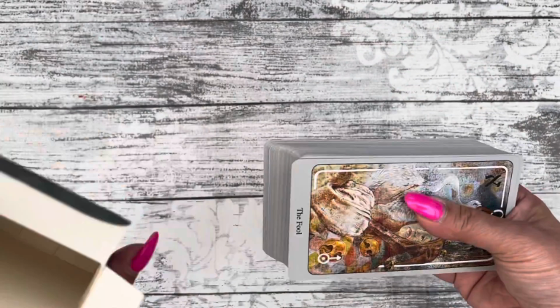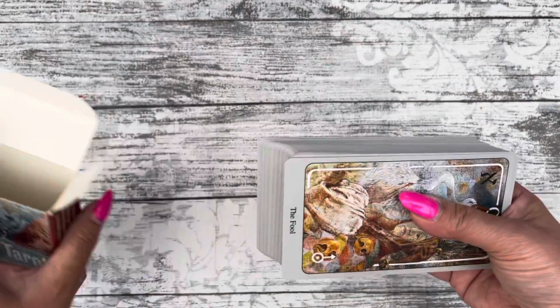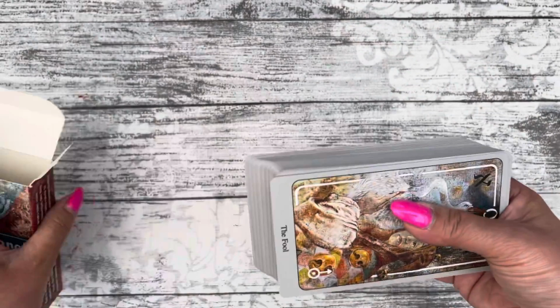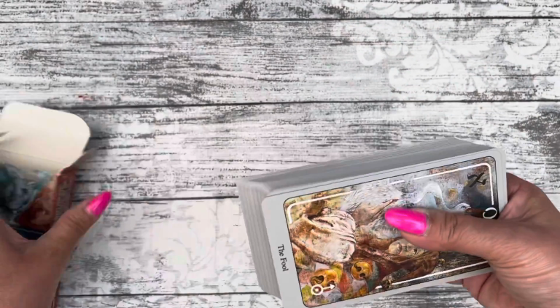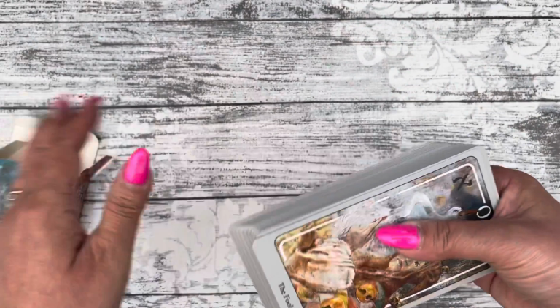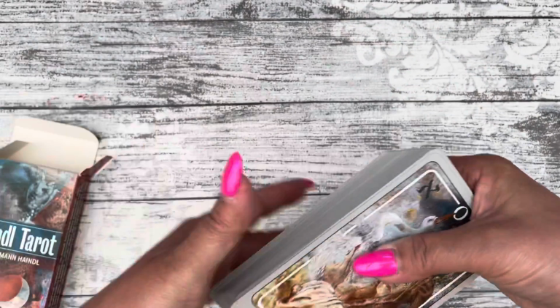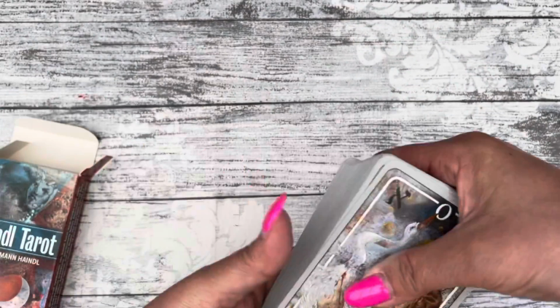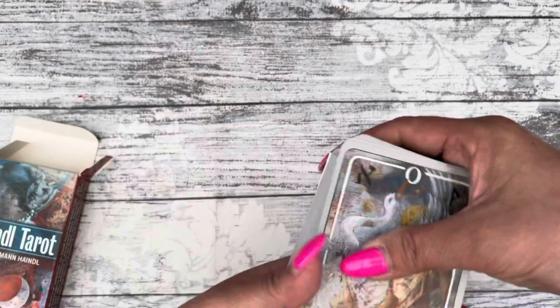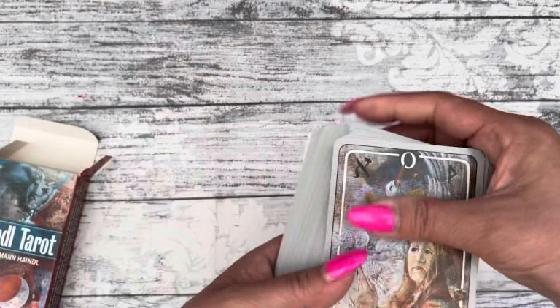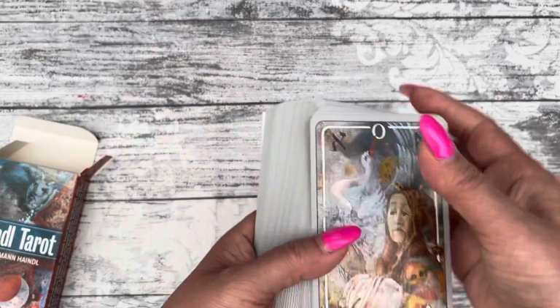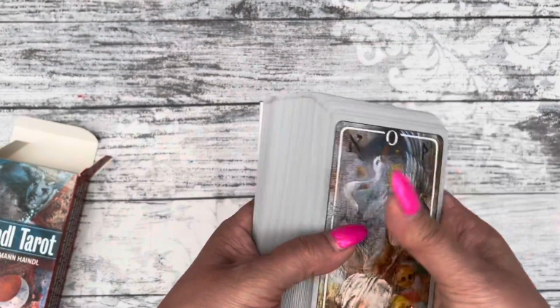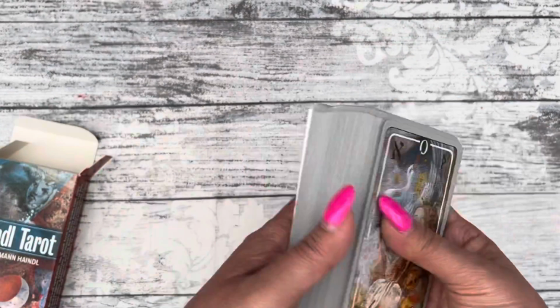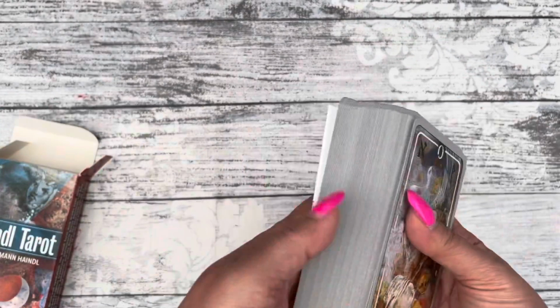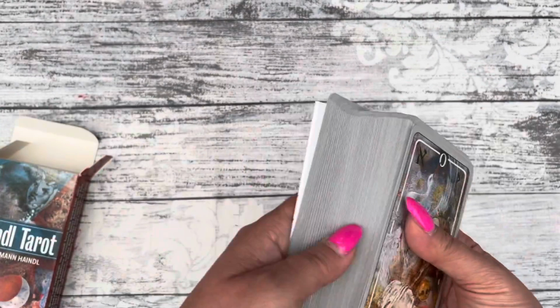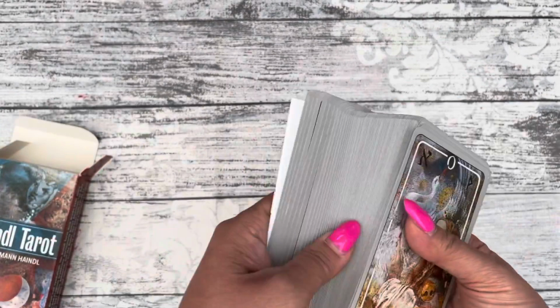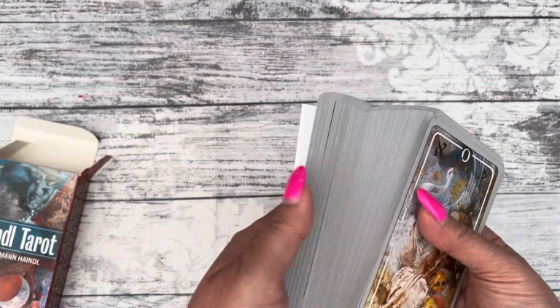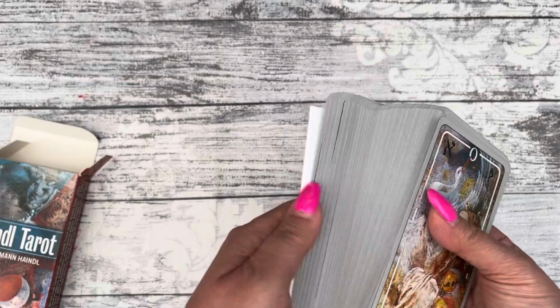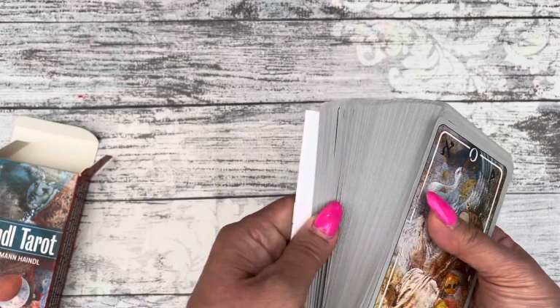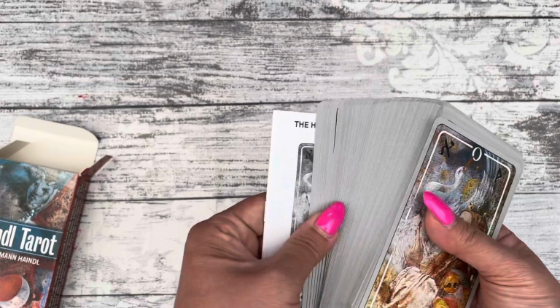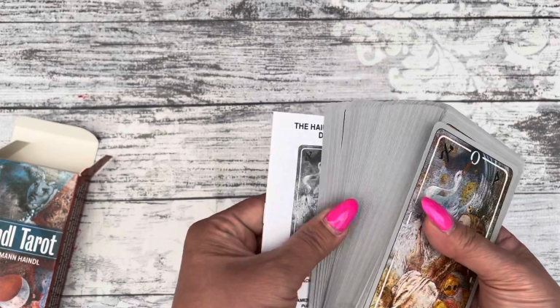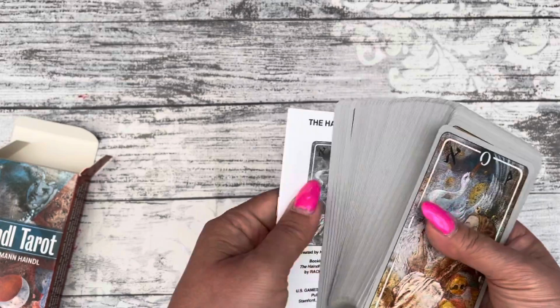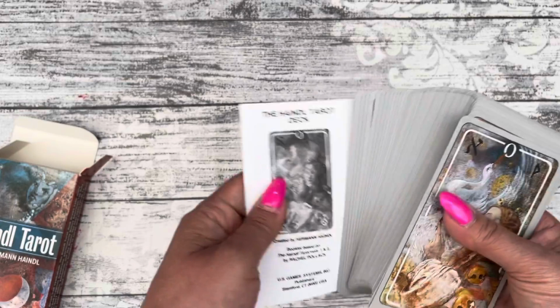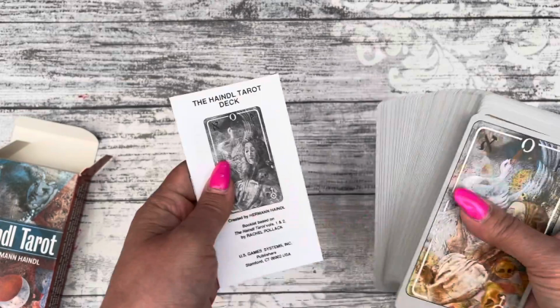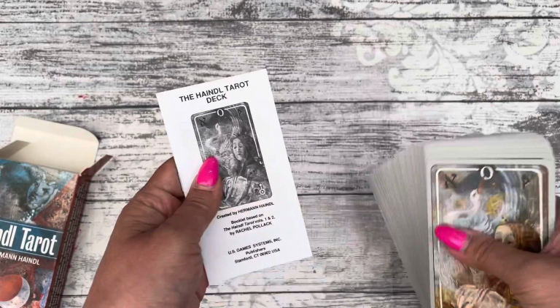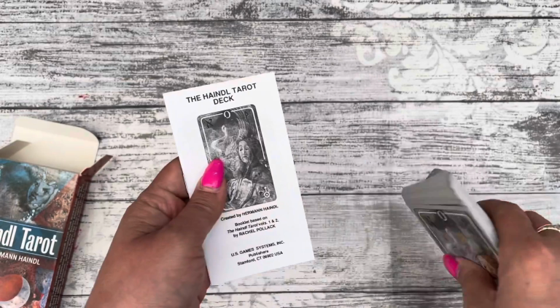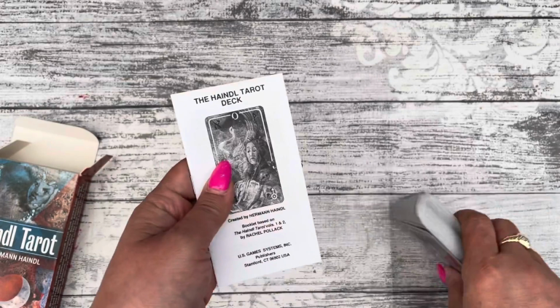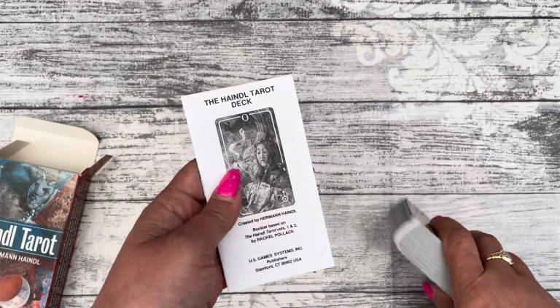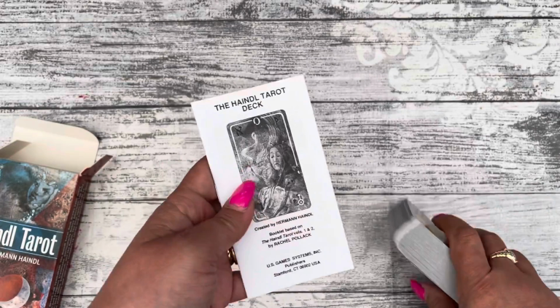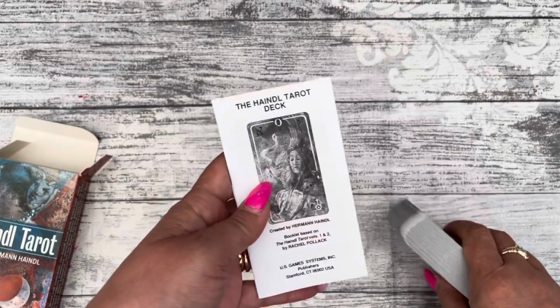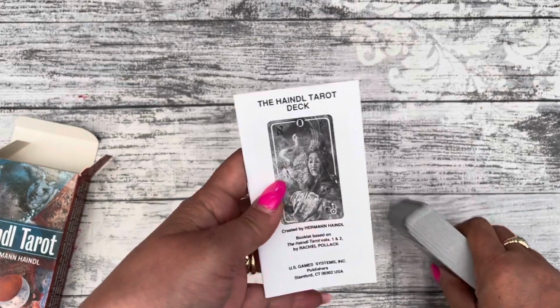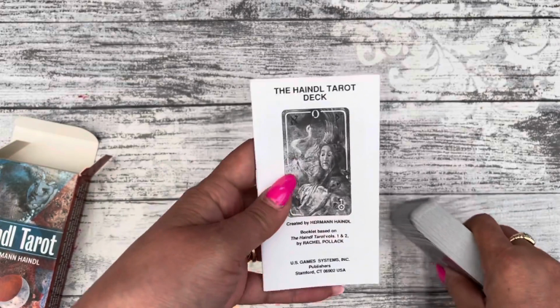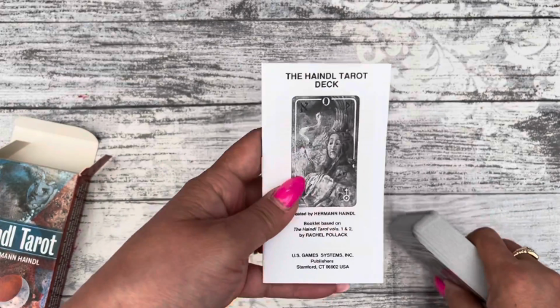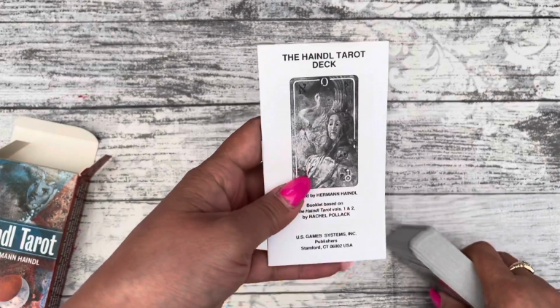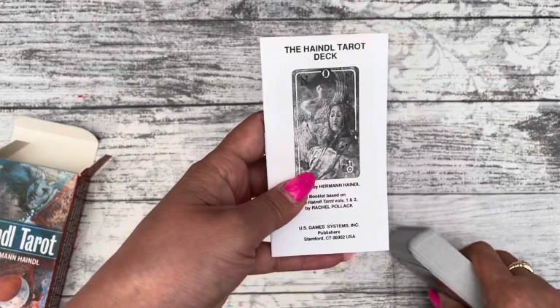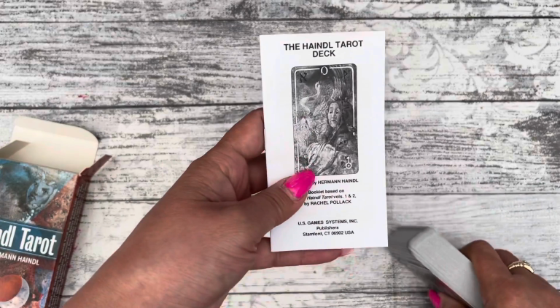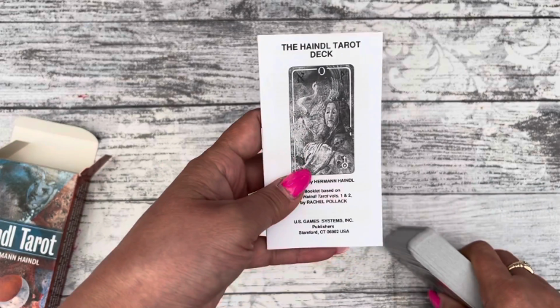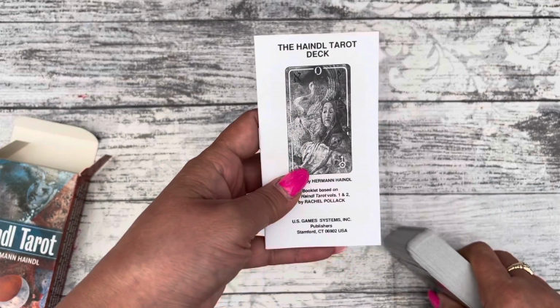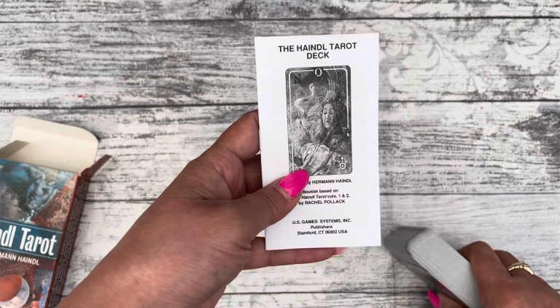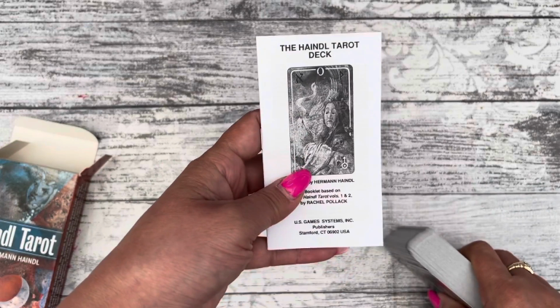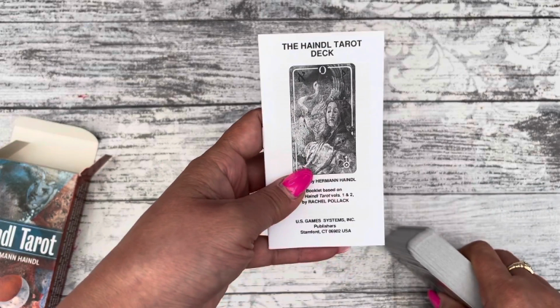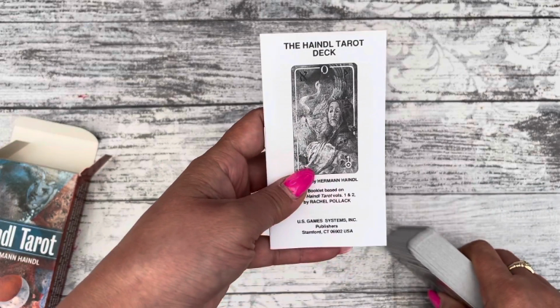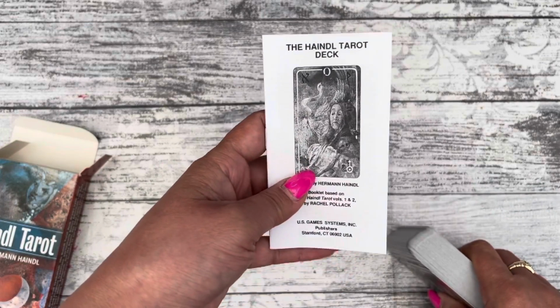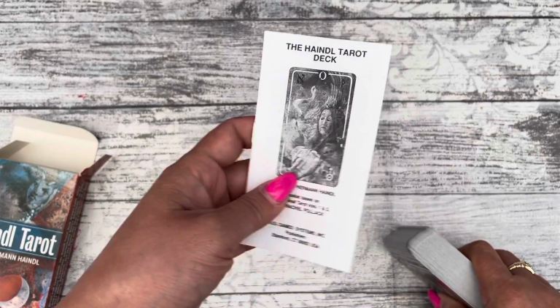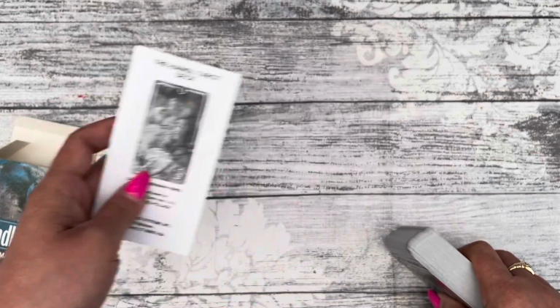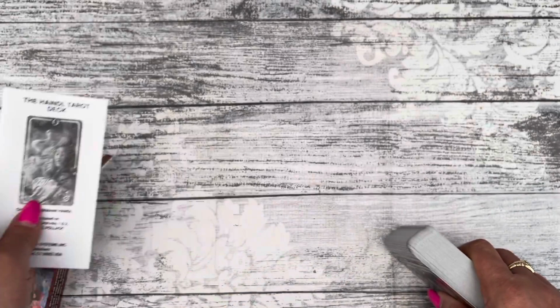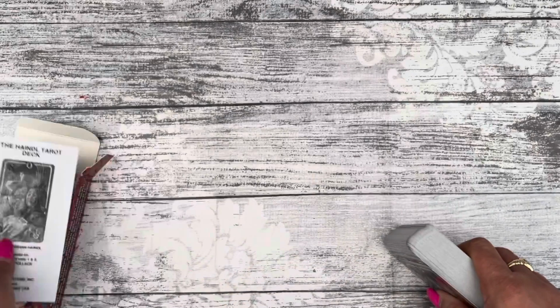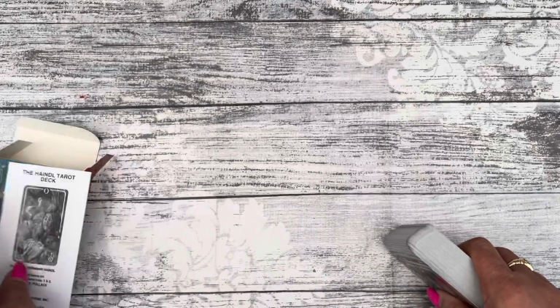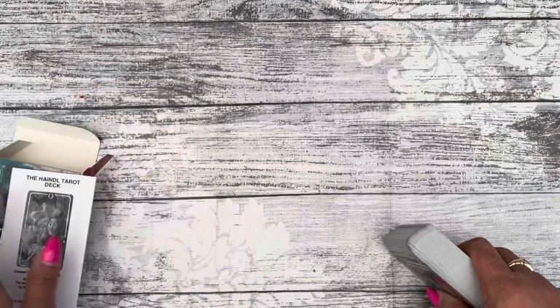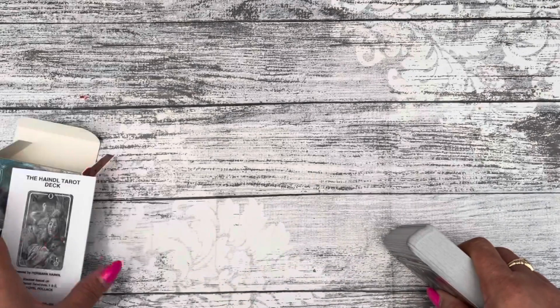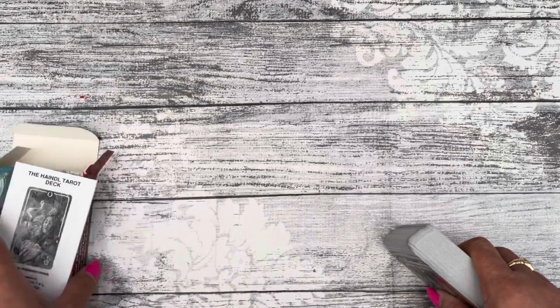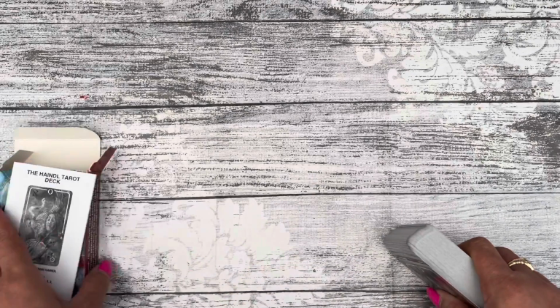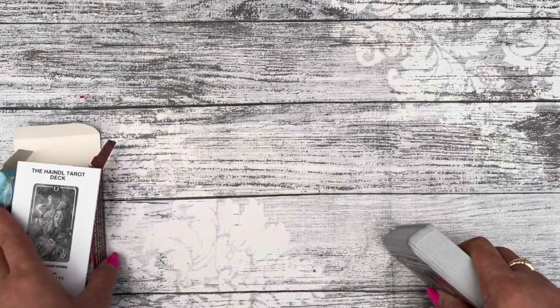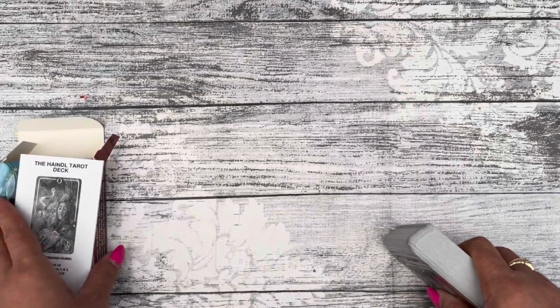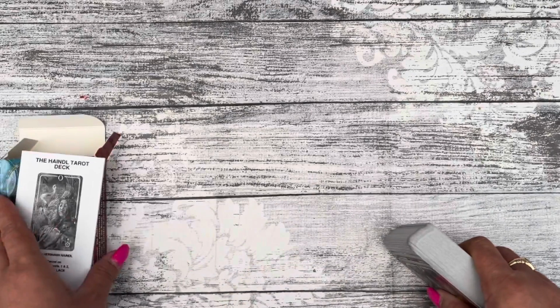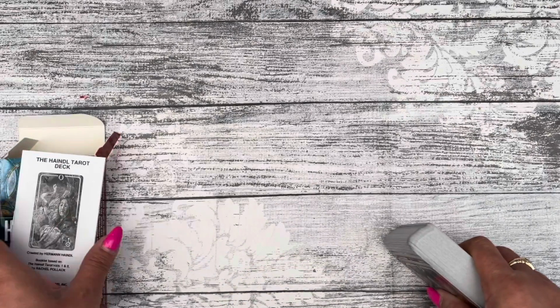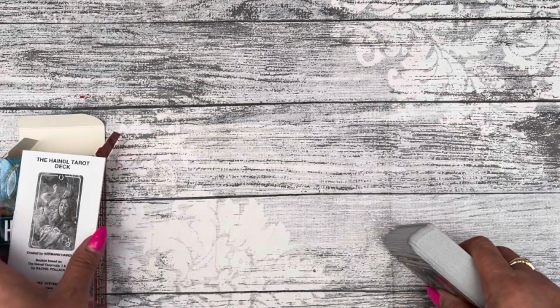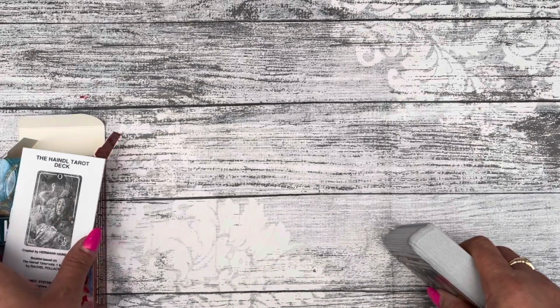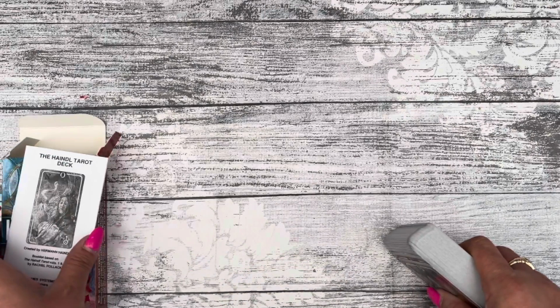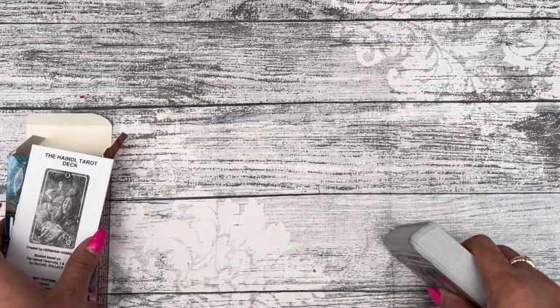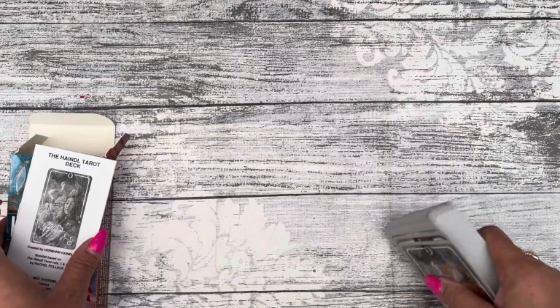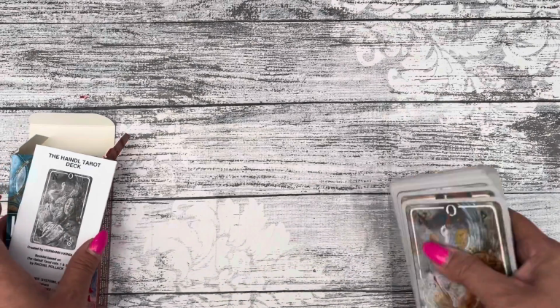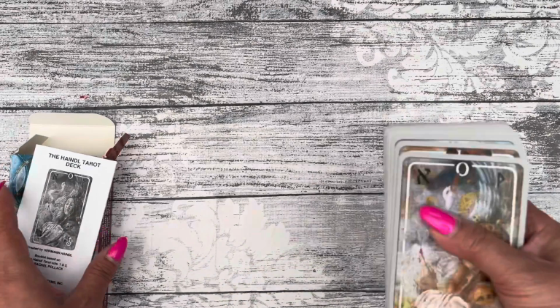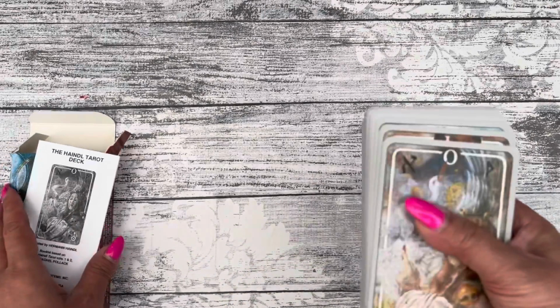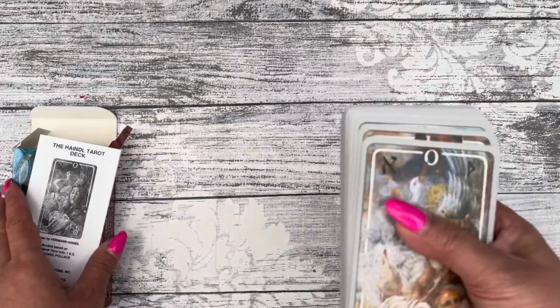This deck includes 78 cards and an instruction booklet. That's how it comes — in a cup box. It has a little white book that comes with it.